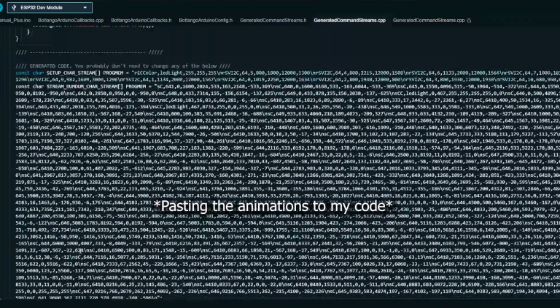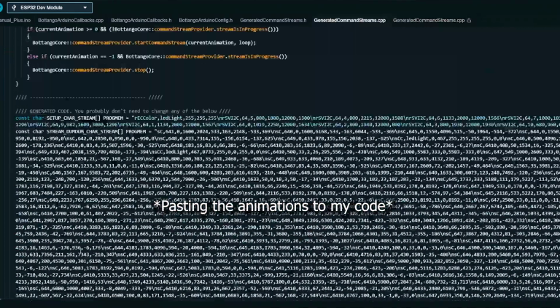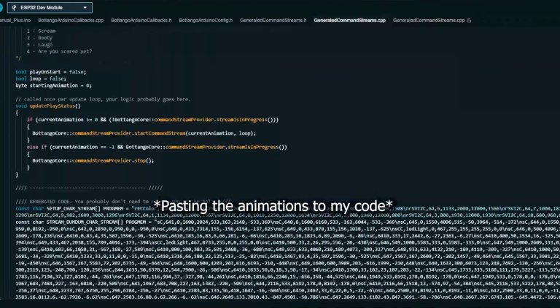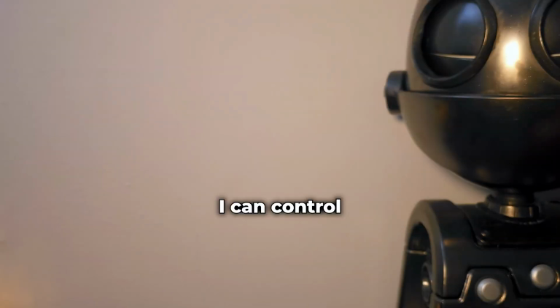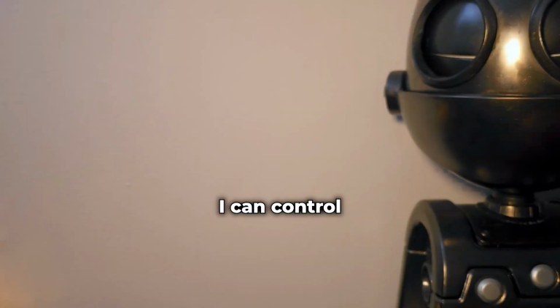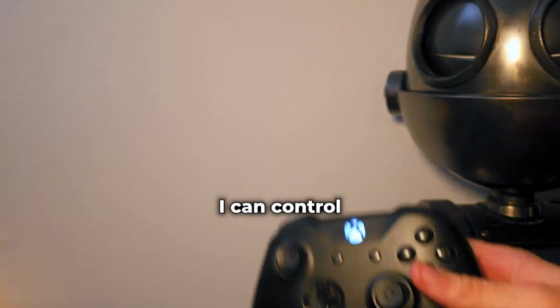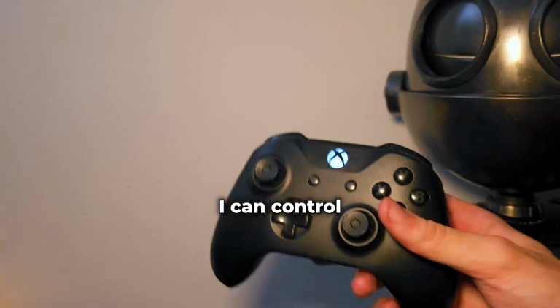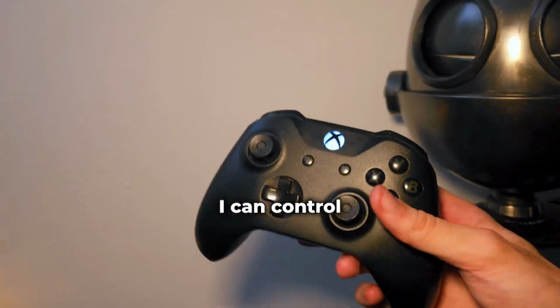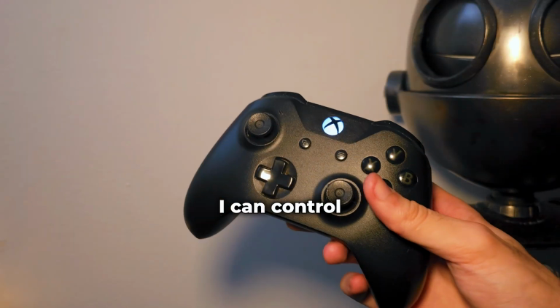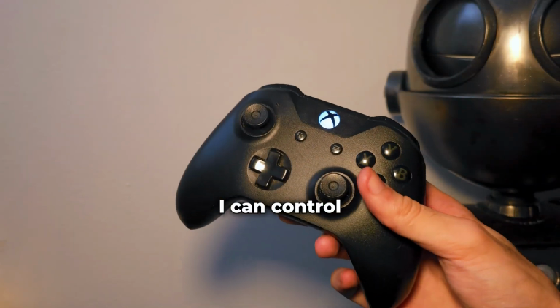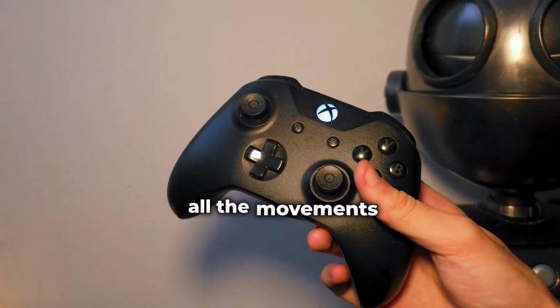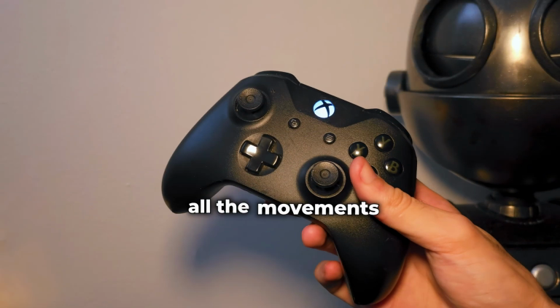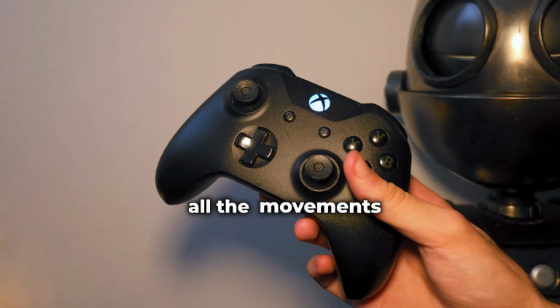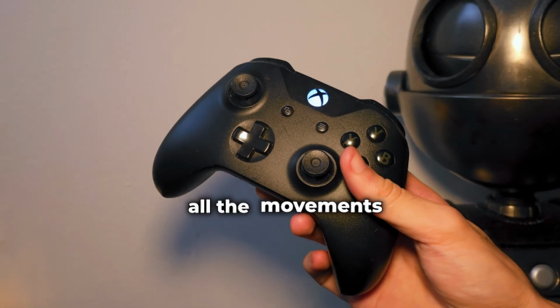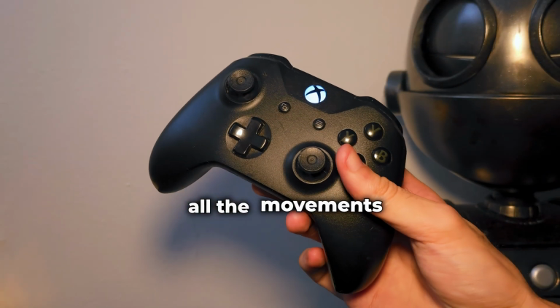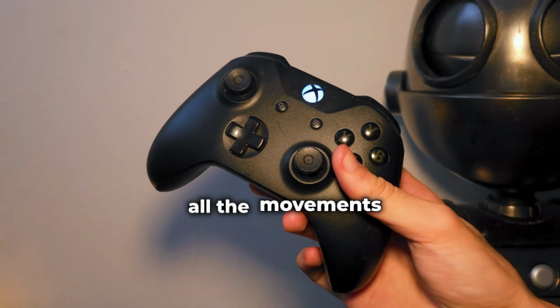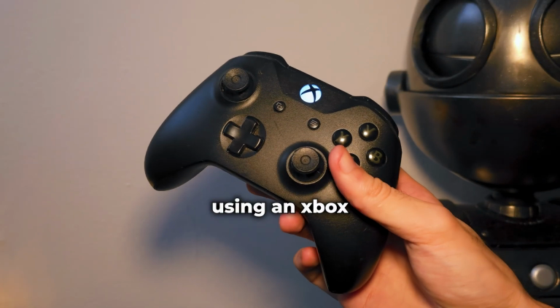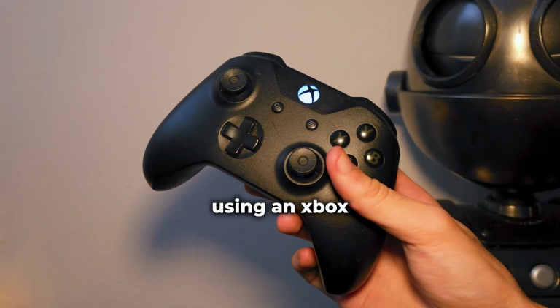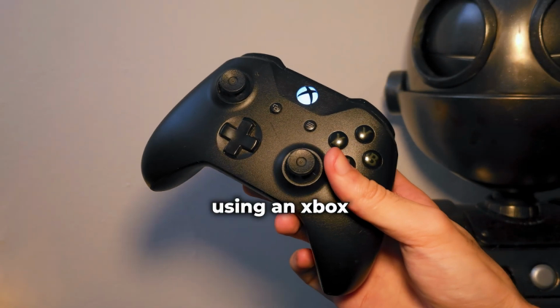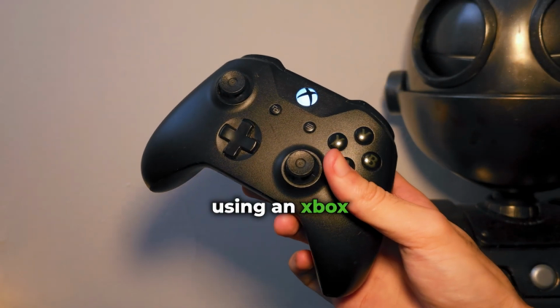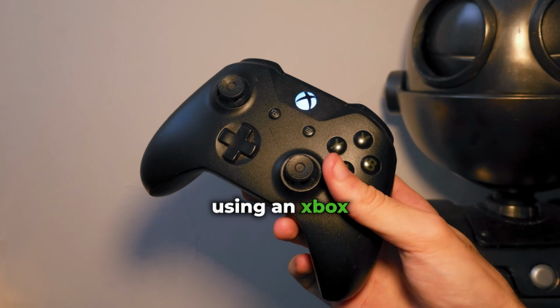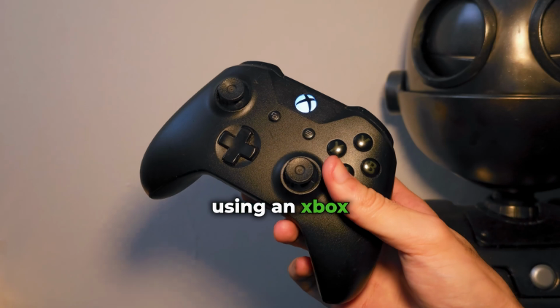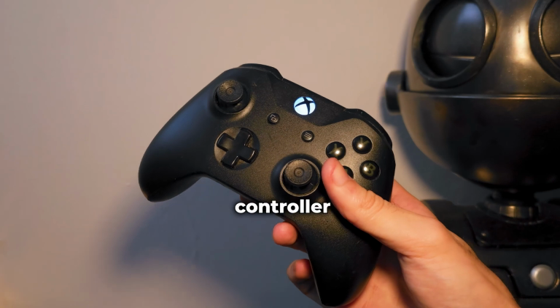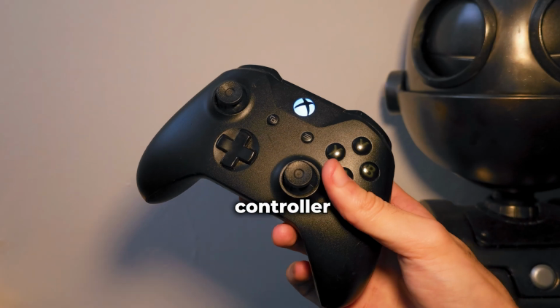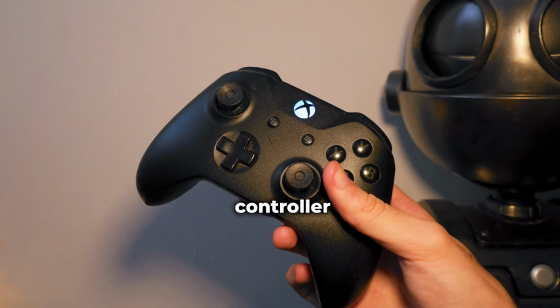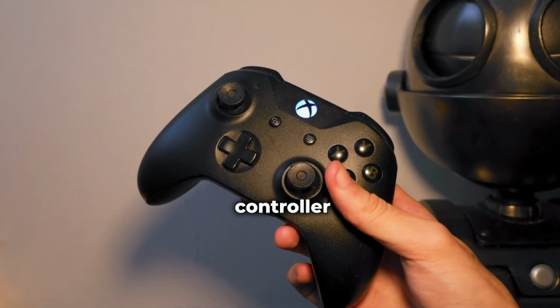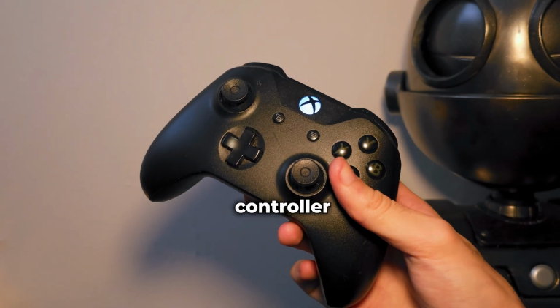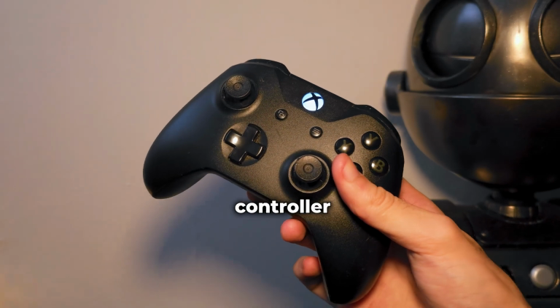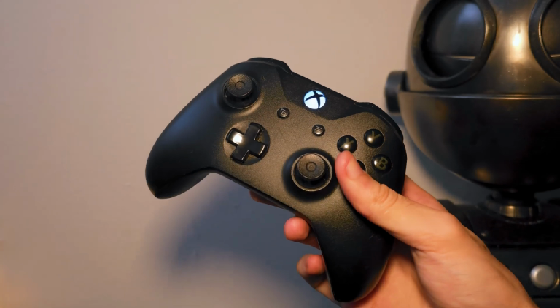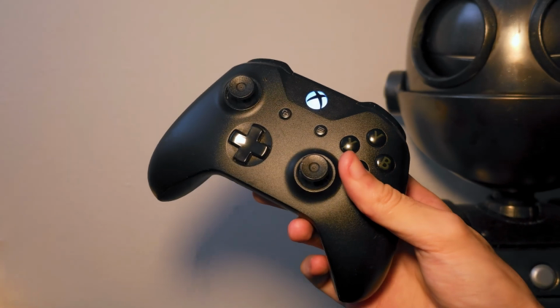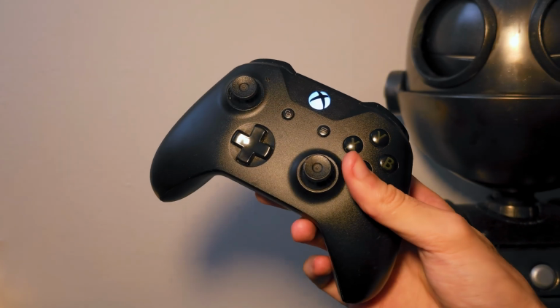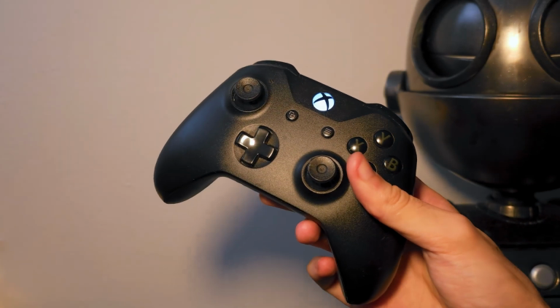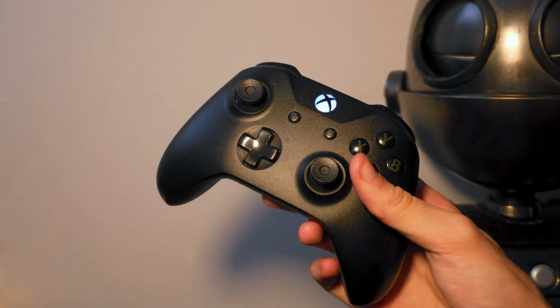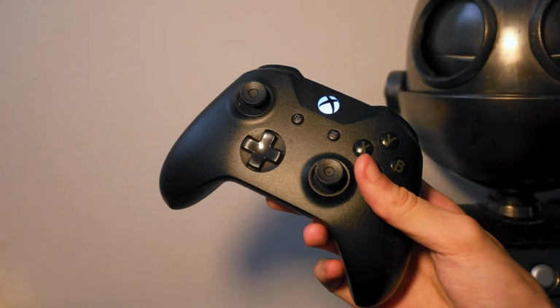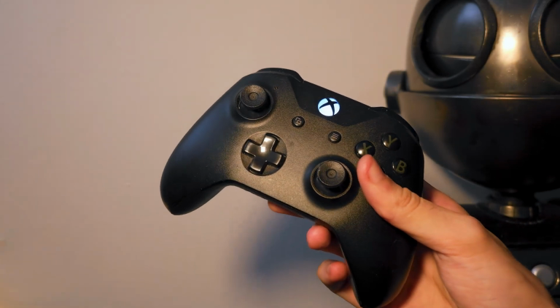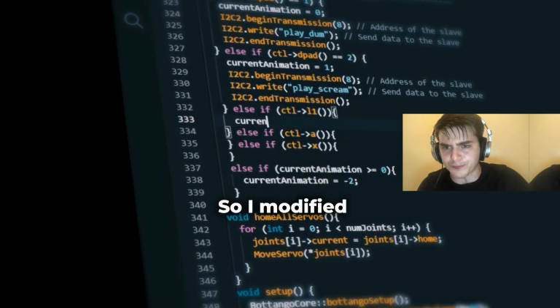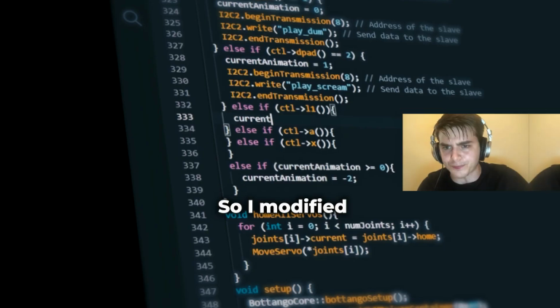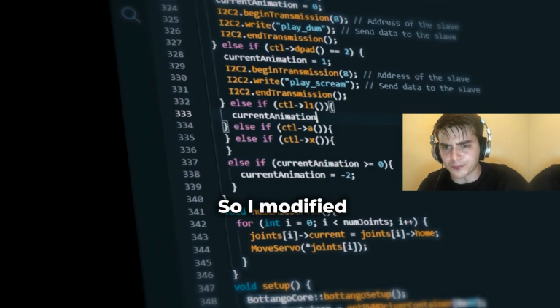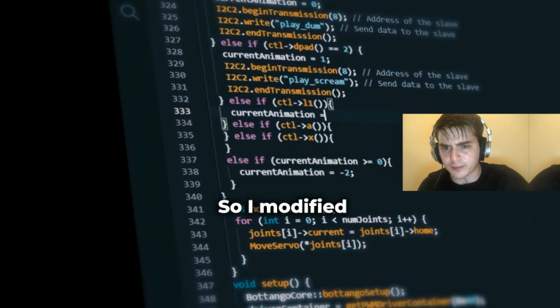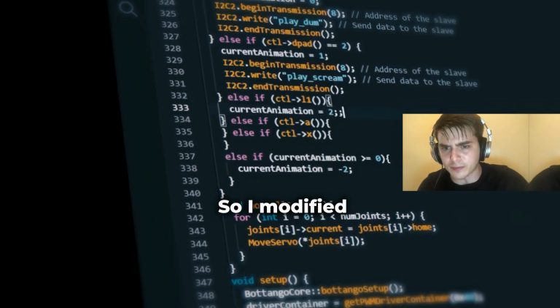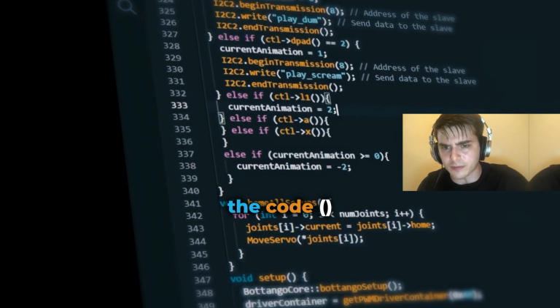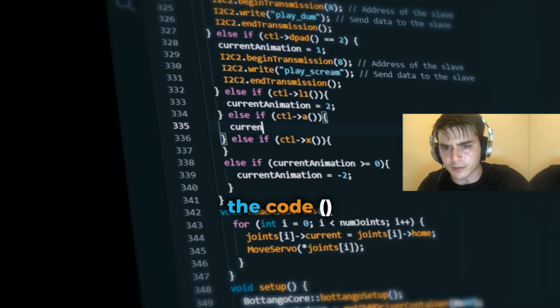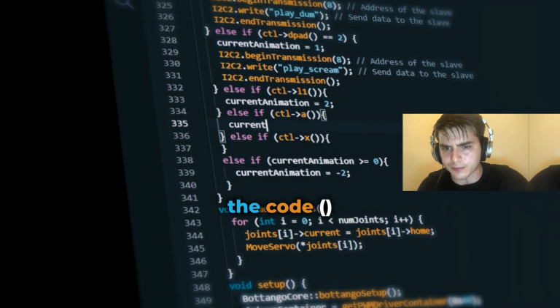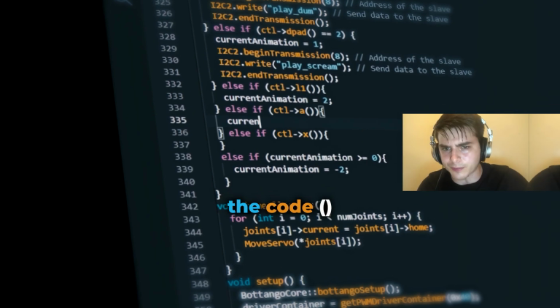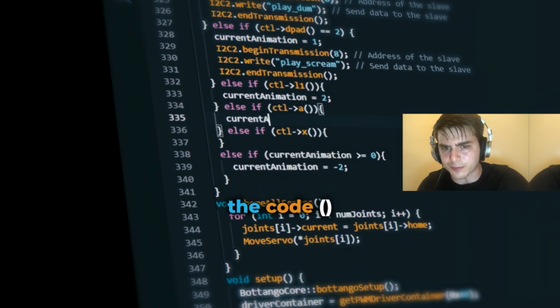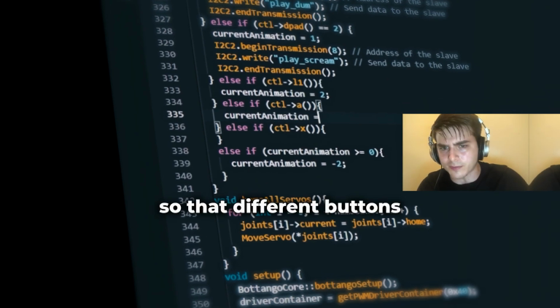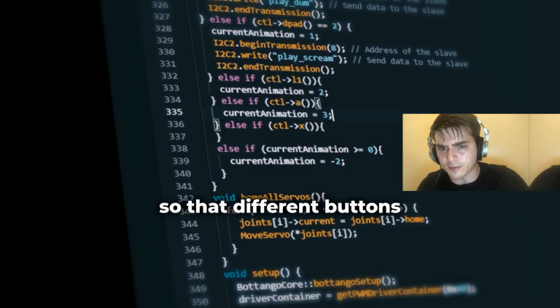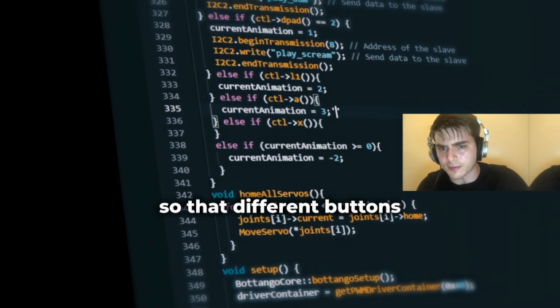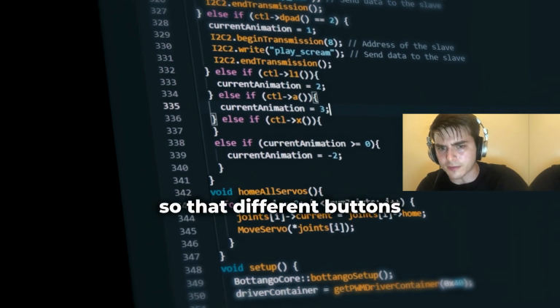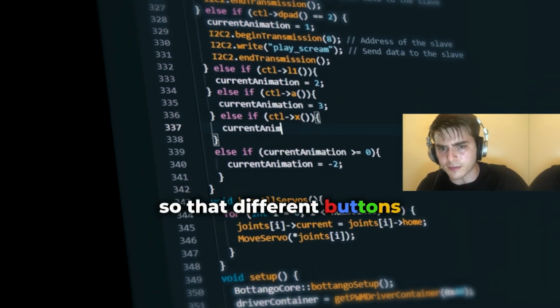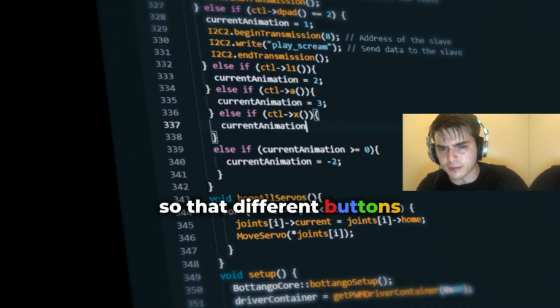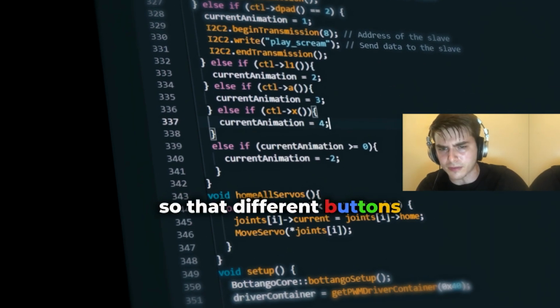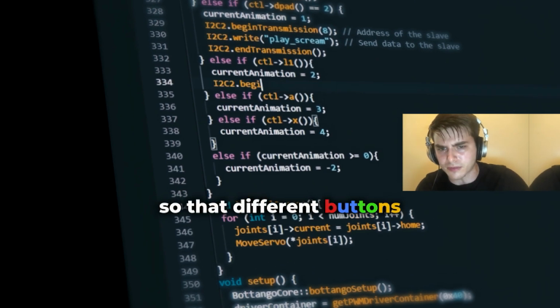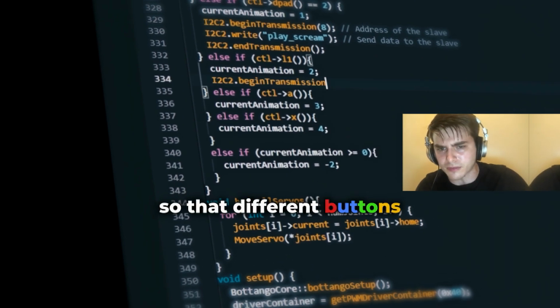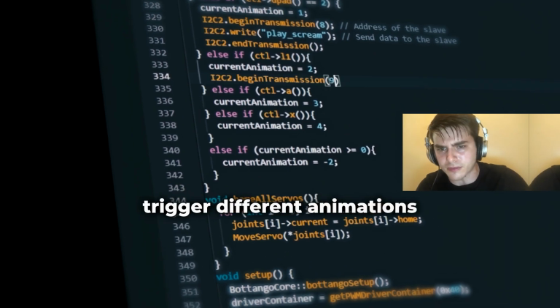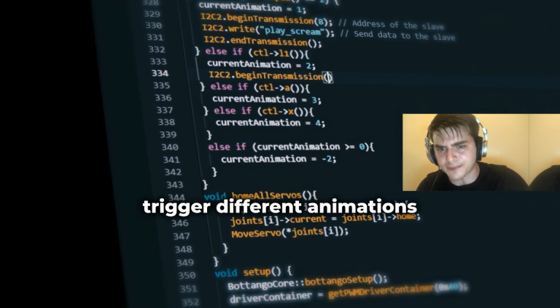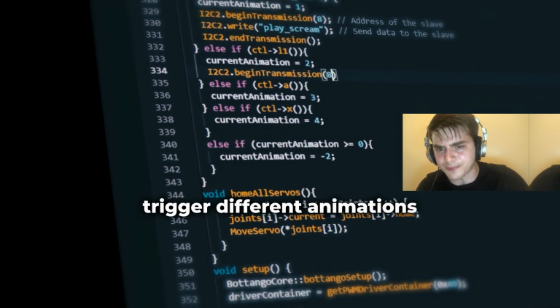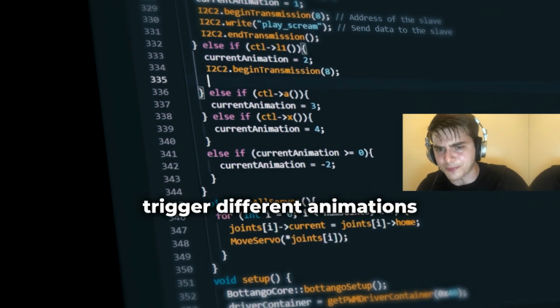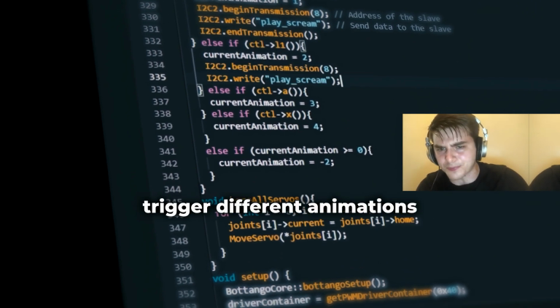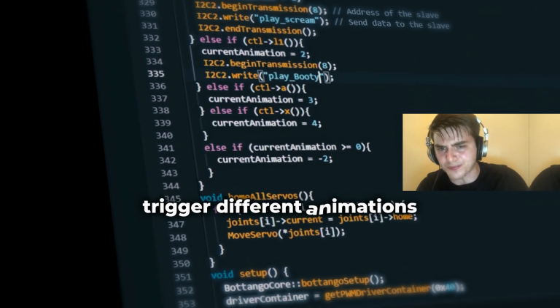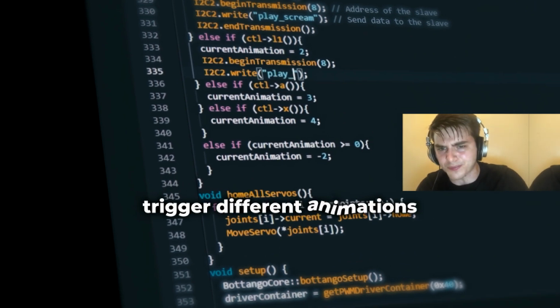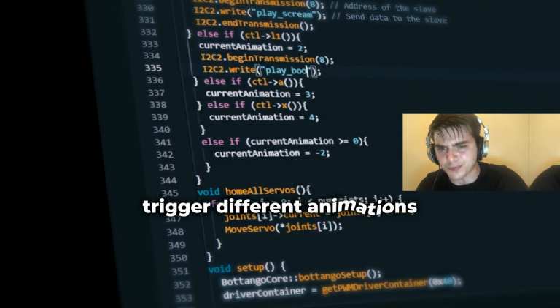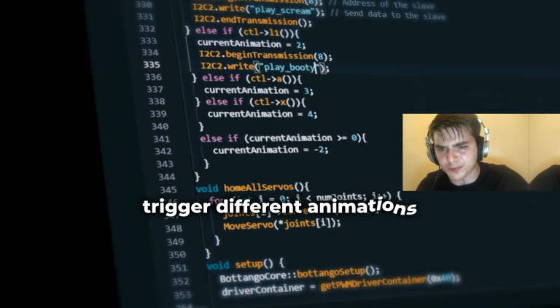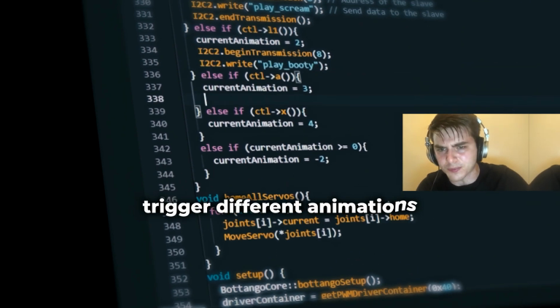I can control all the movements using an Xbox controller. I modify the code so that different buttons trigger different animations.